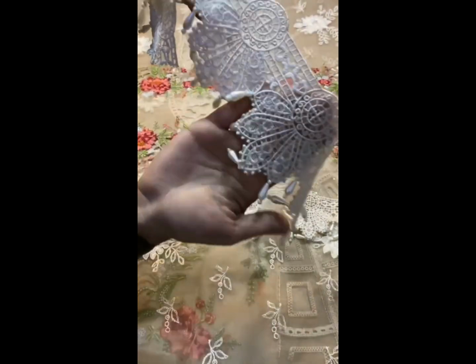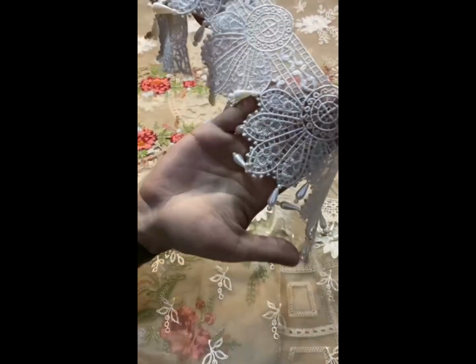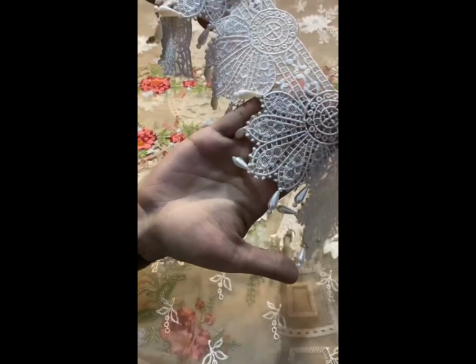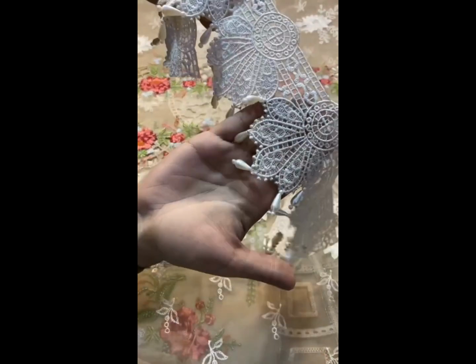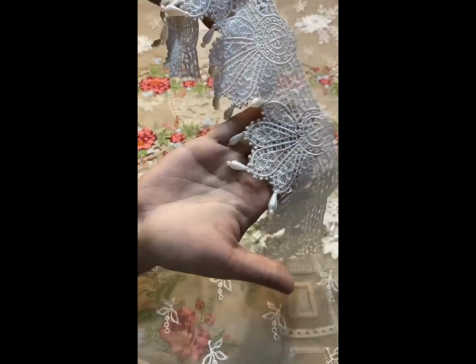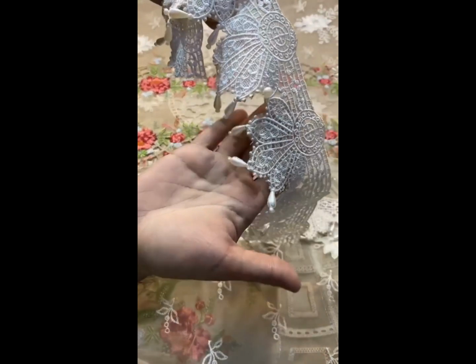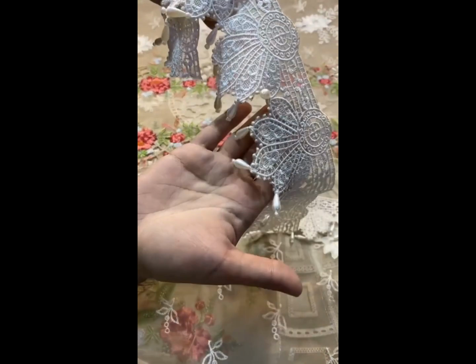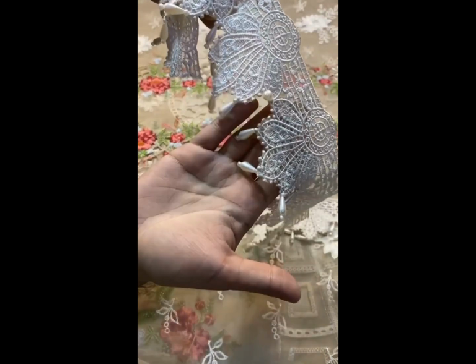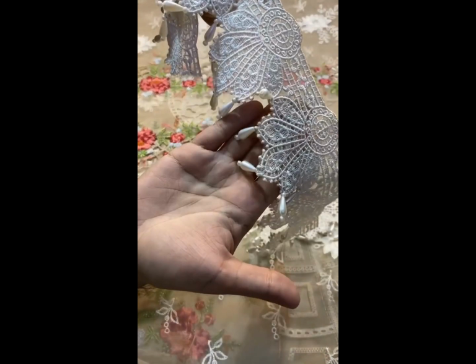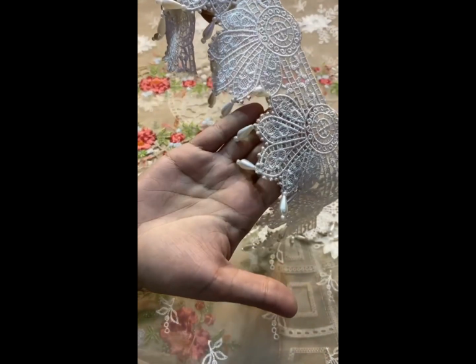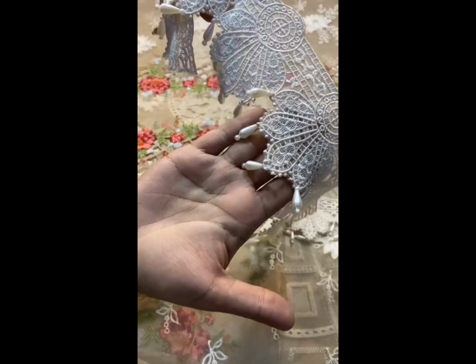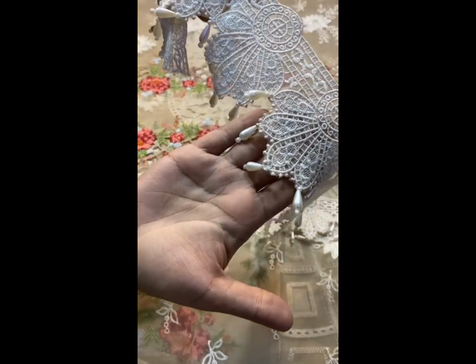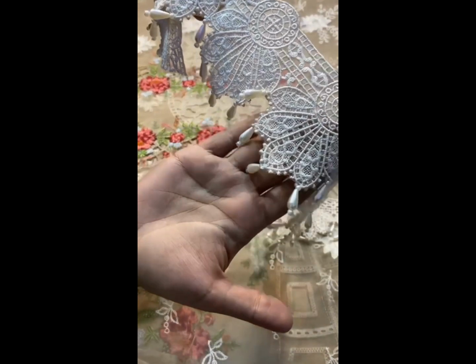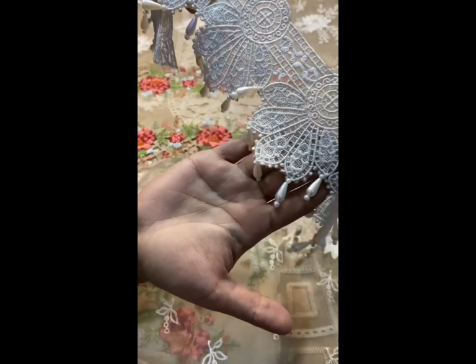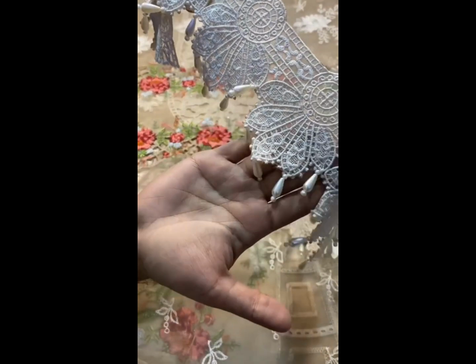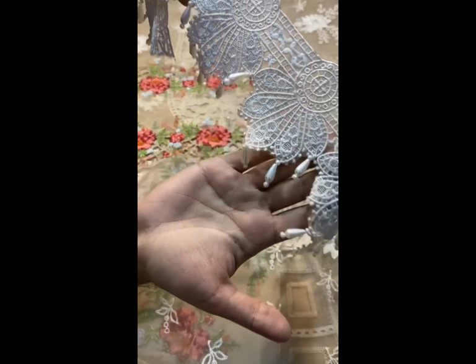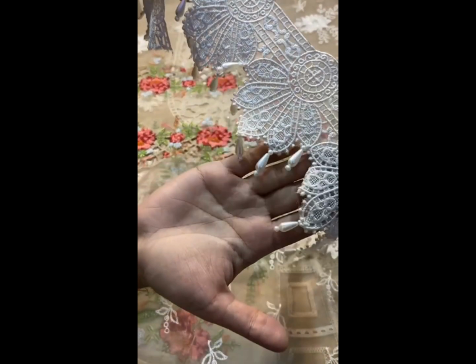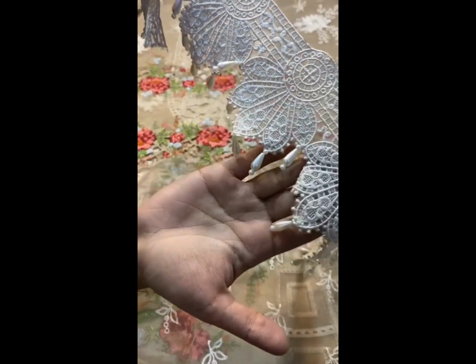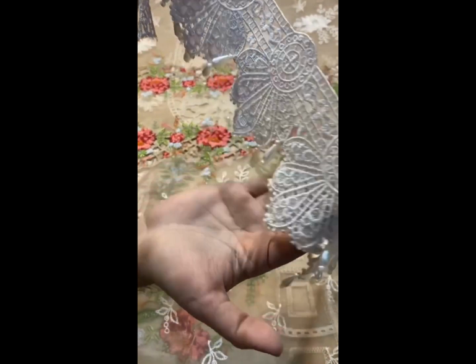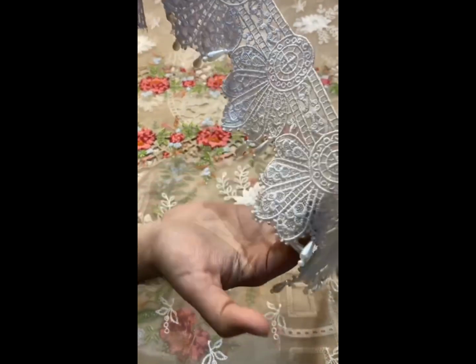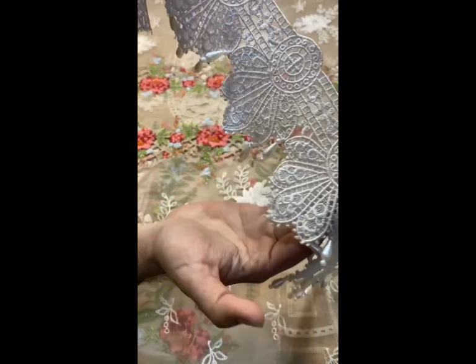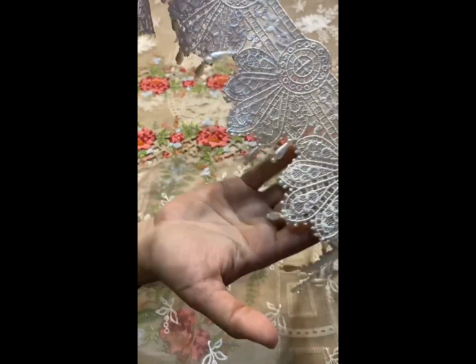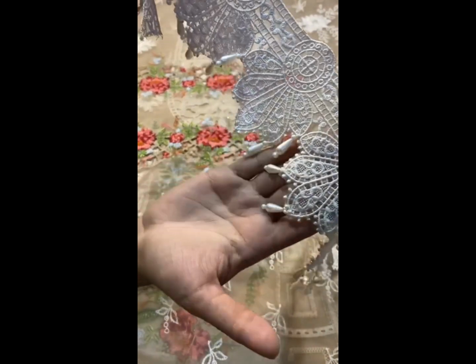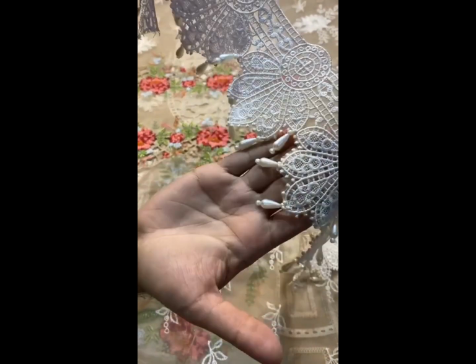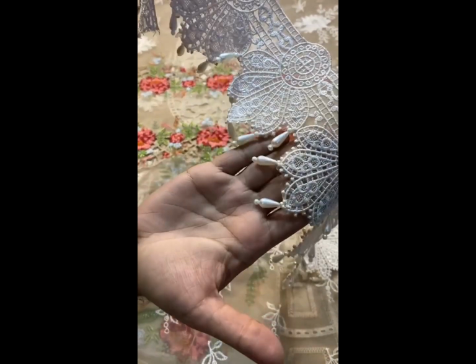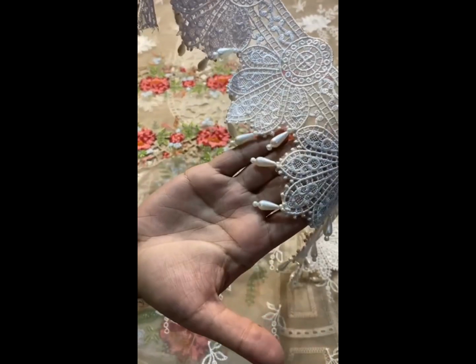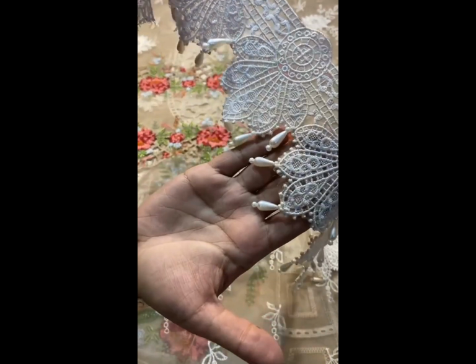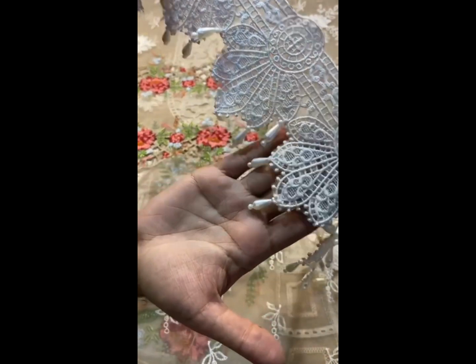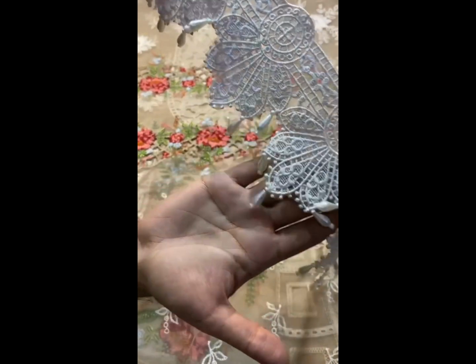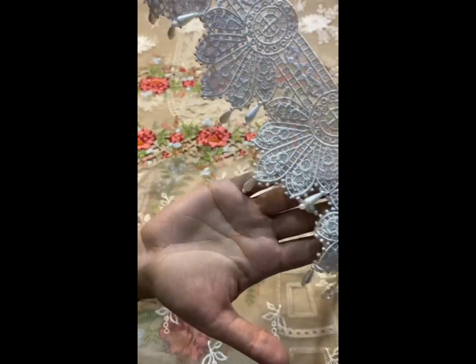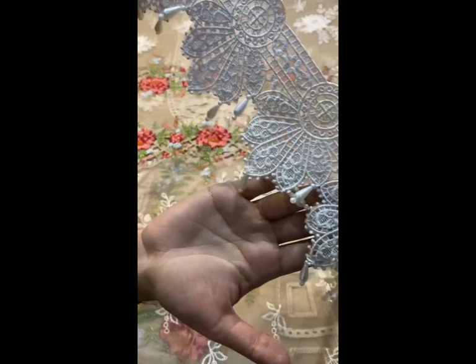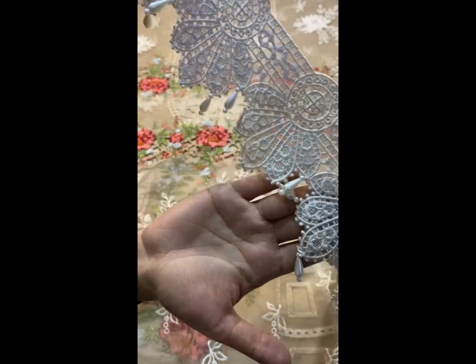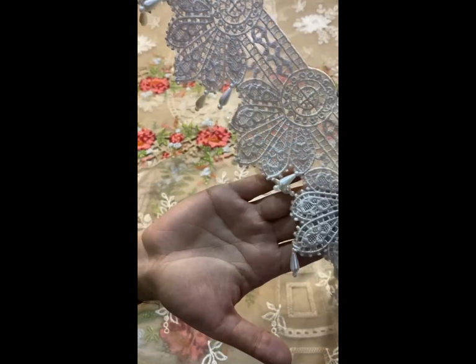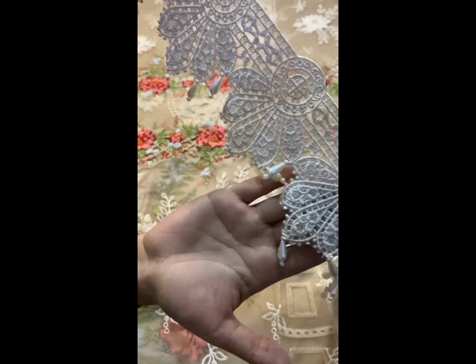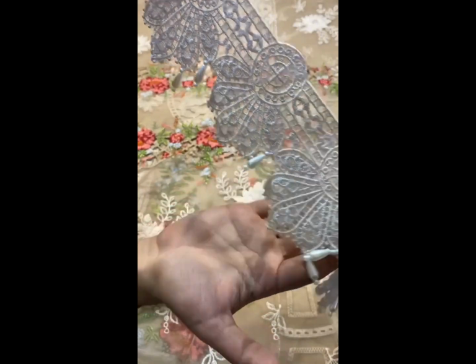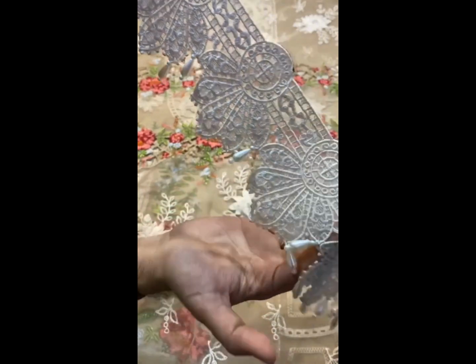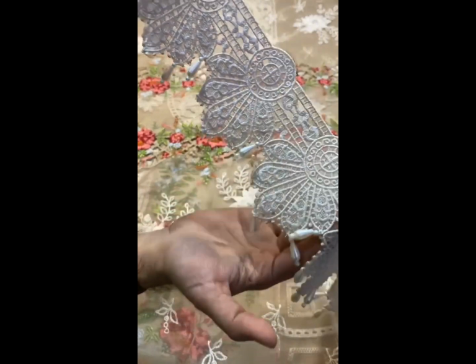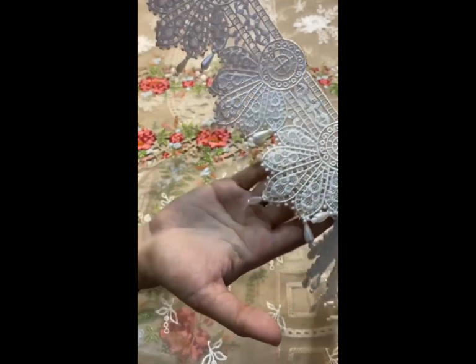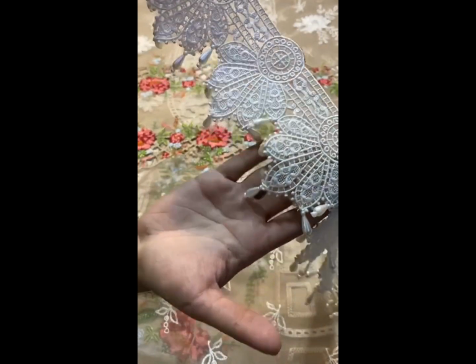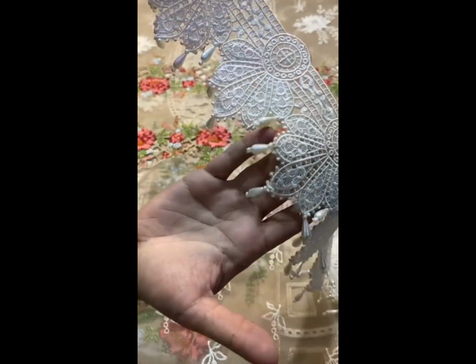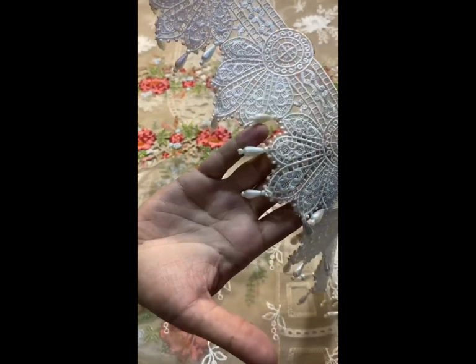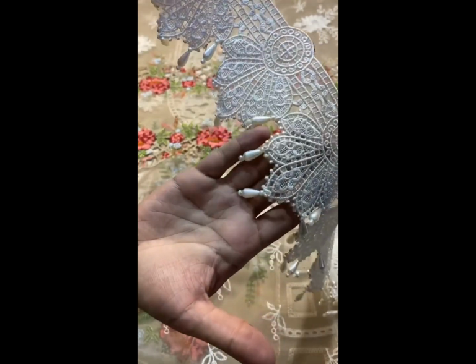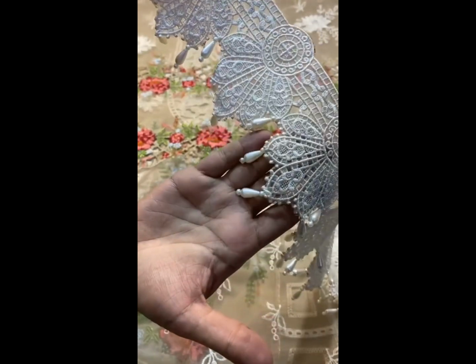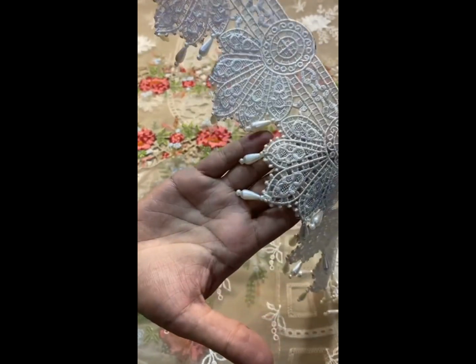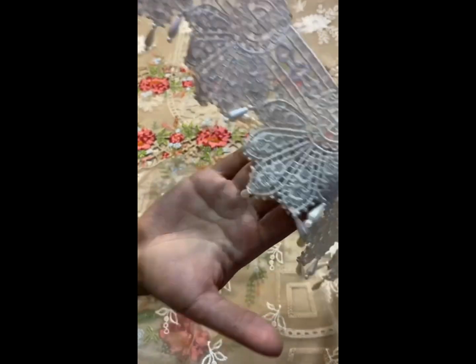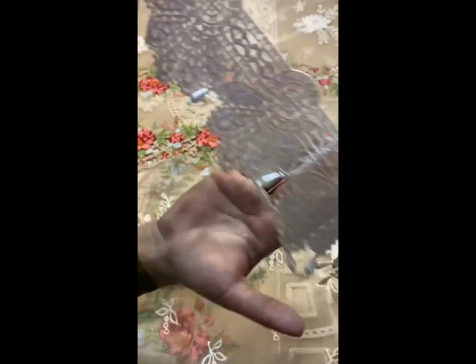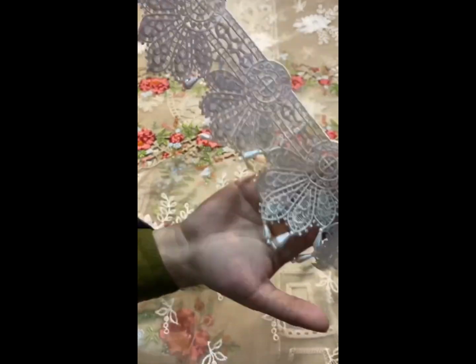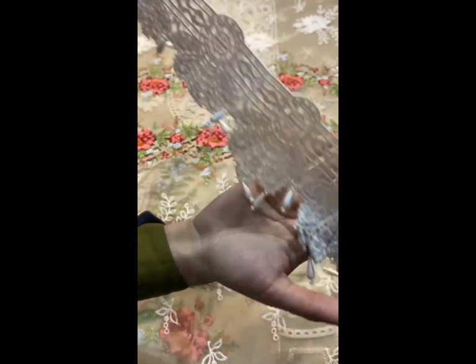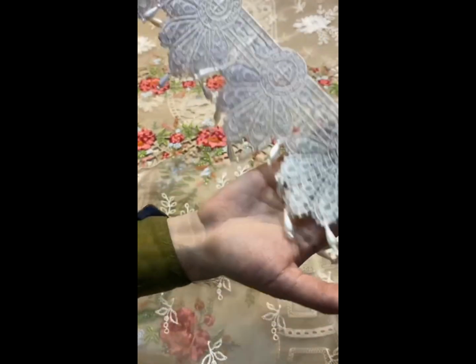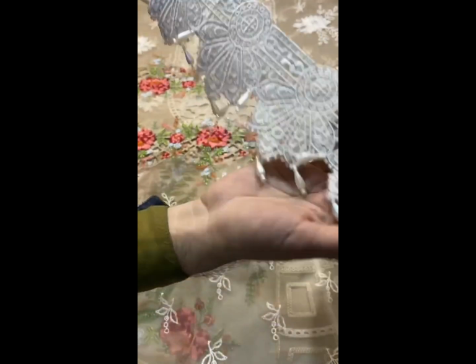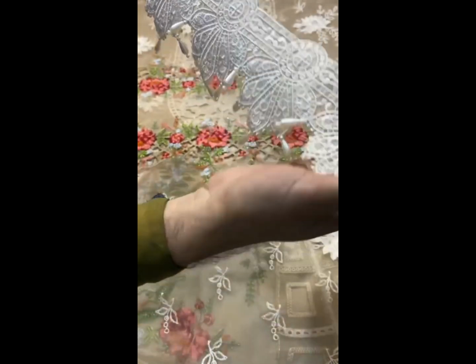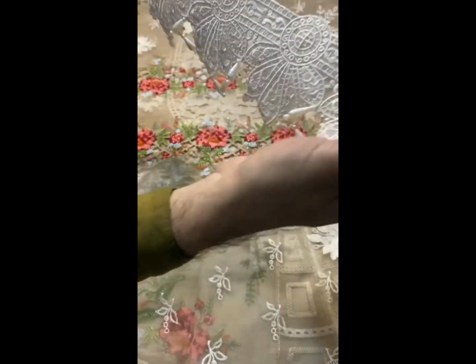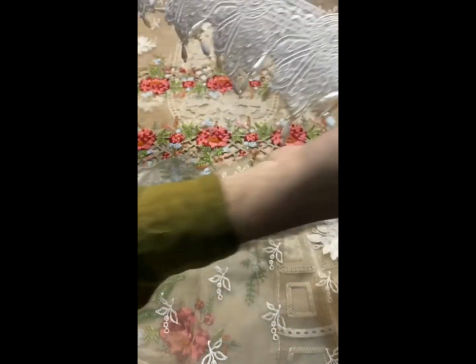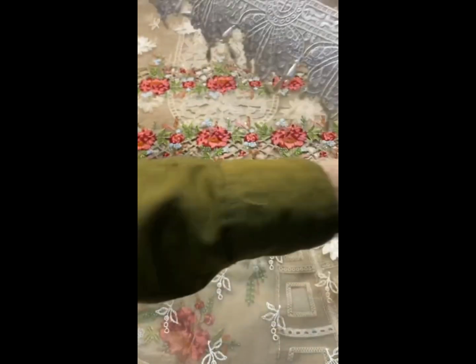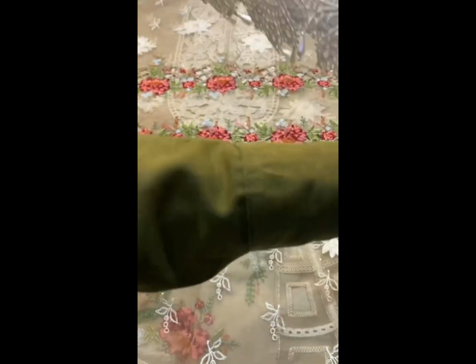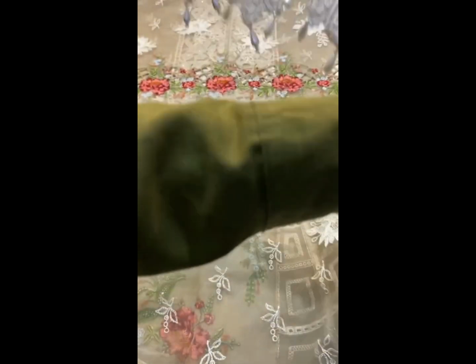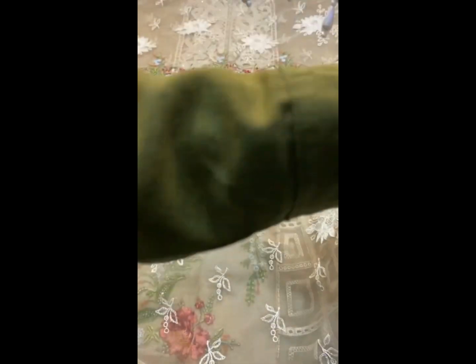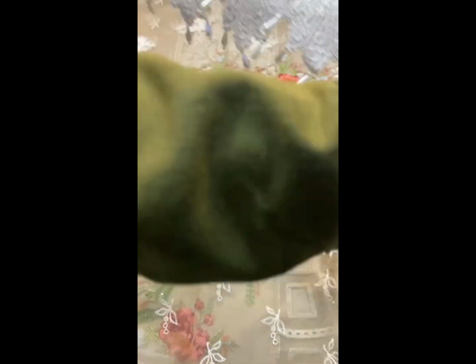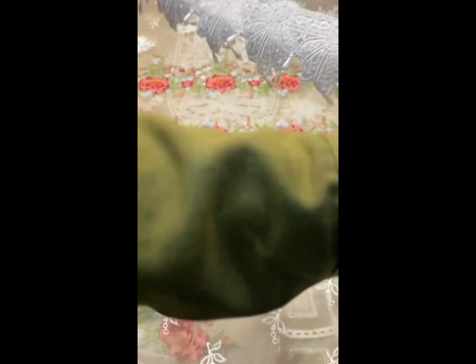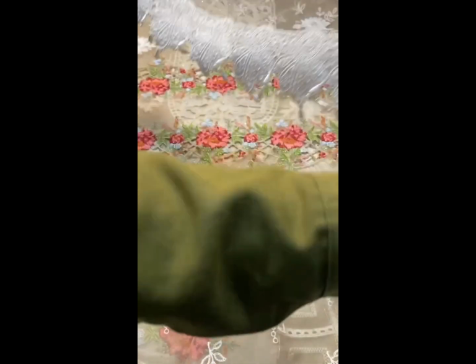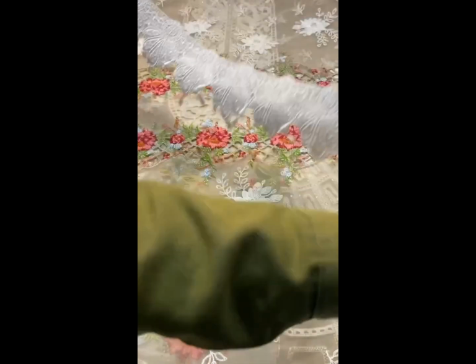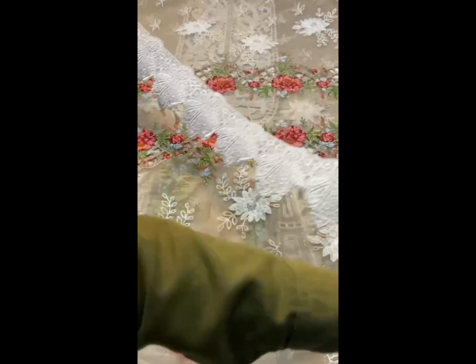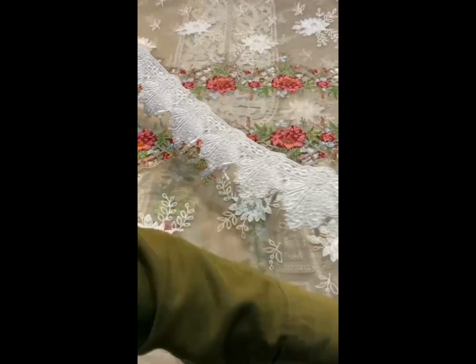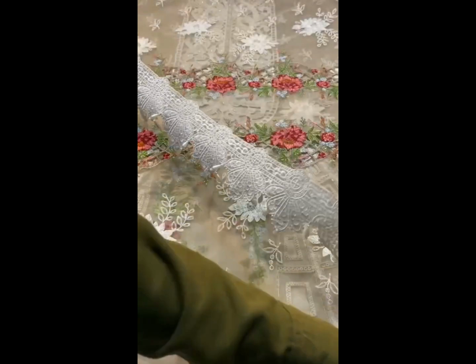You can see how neatly the embroidery is done — it is 100% same as the original.